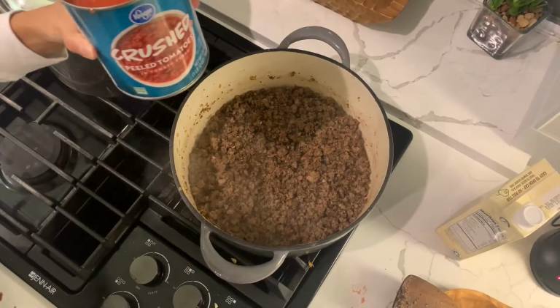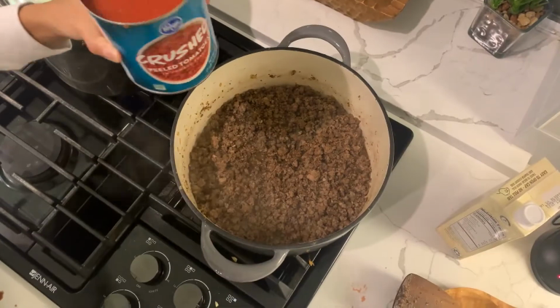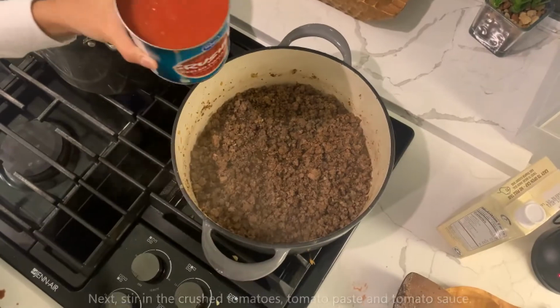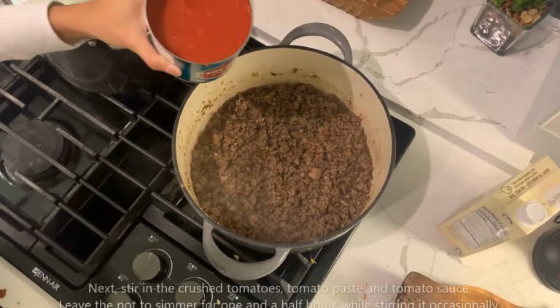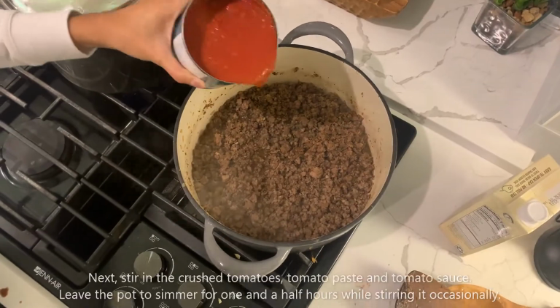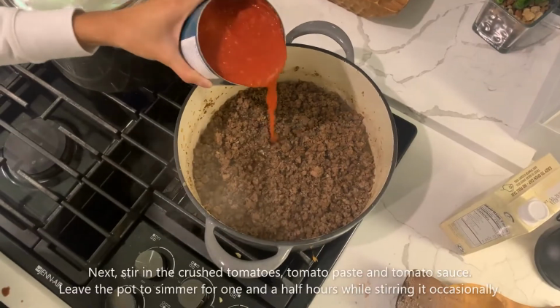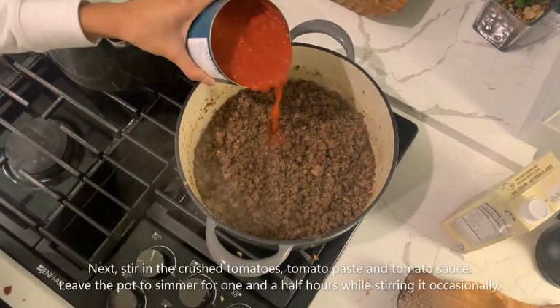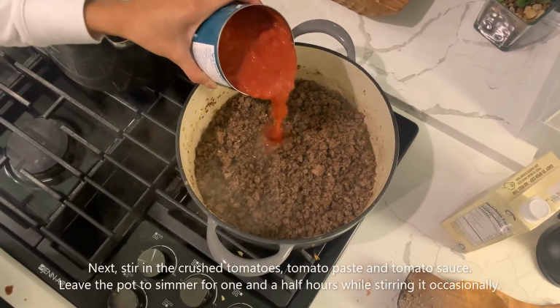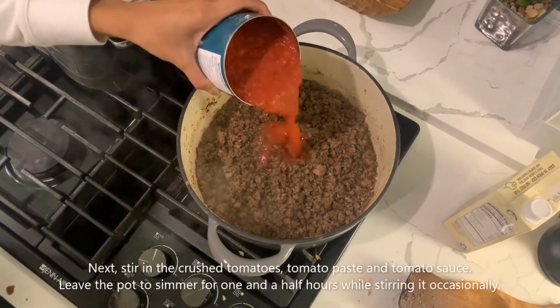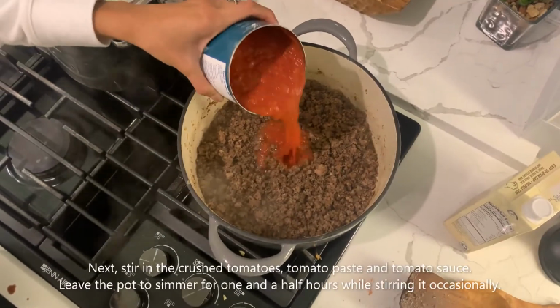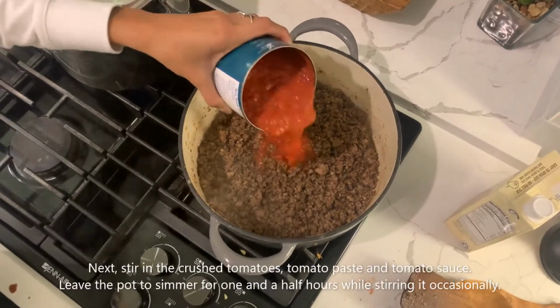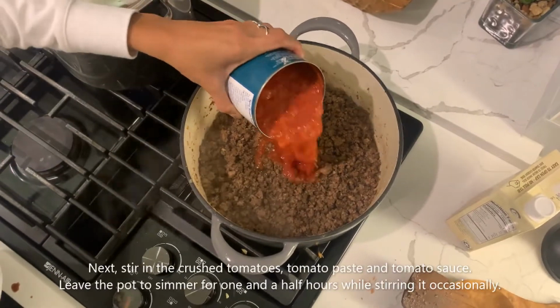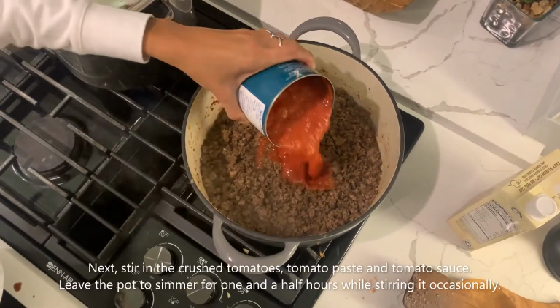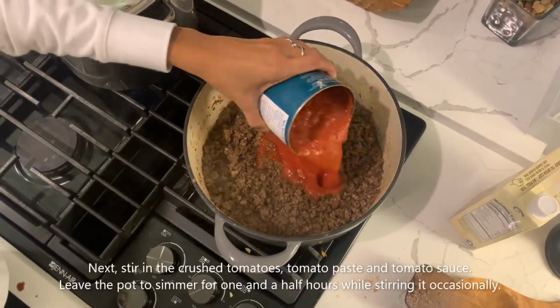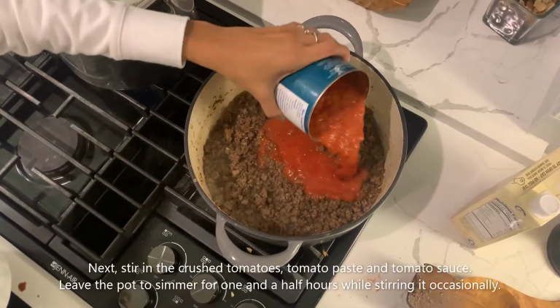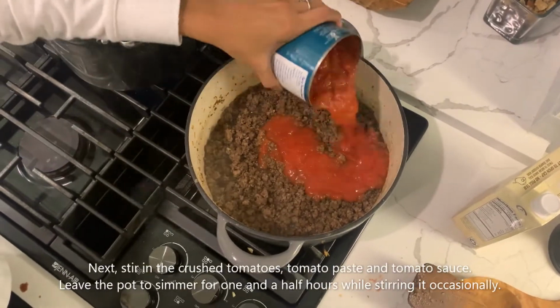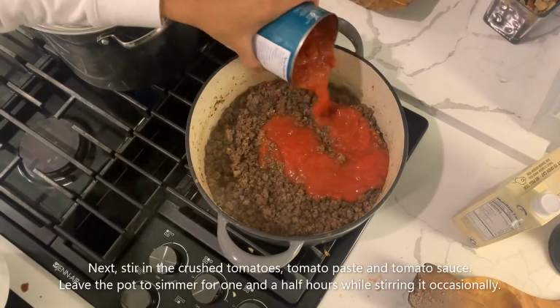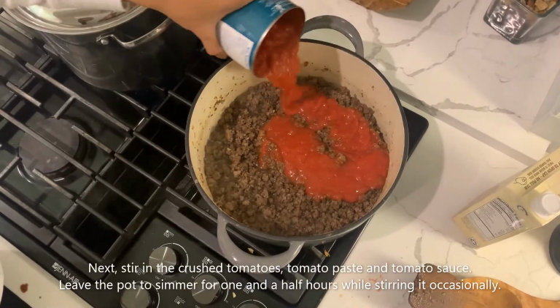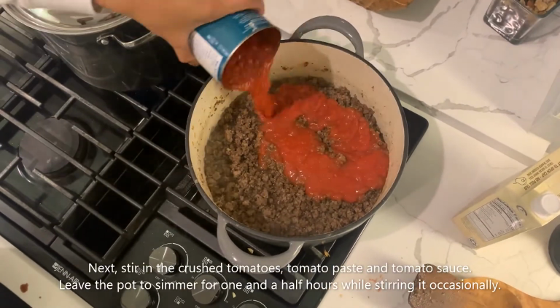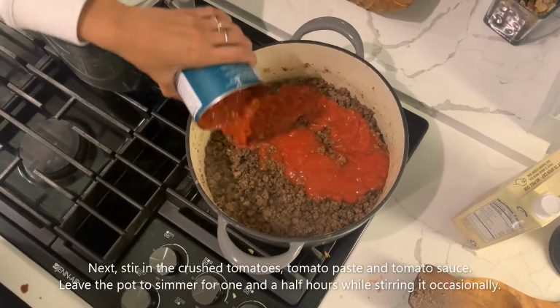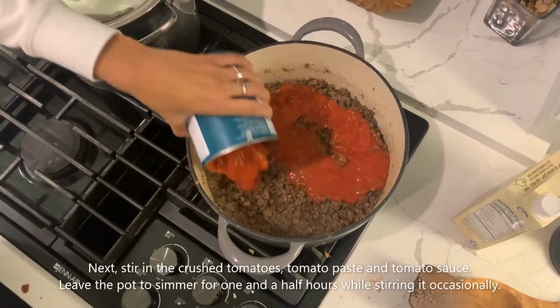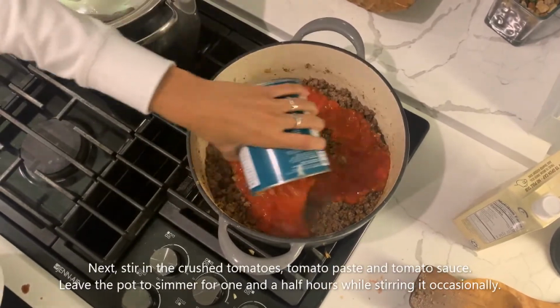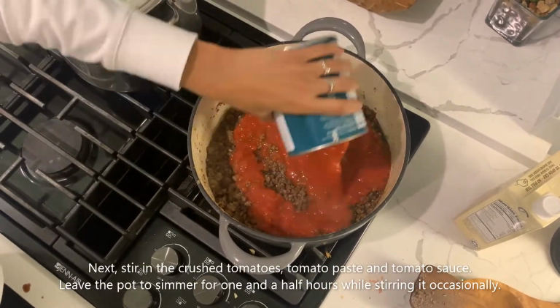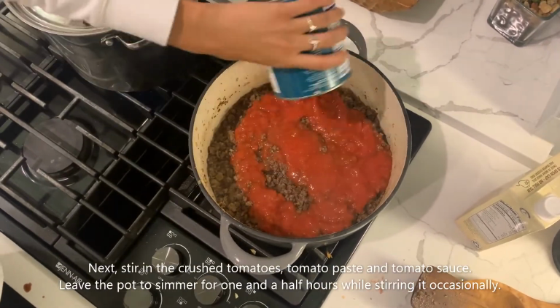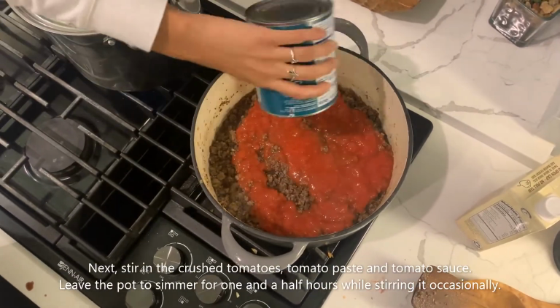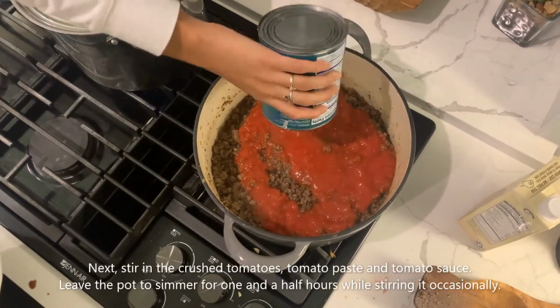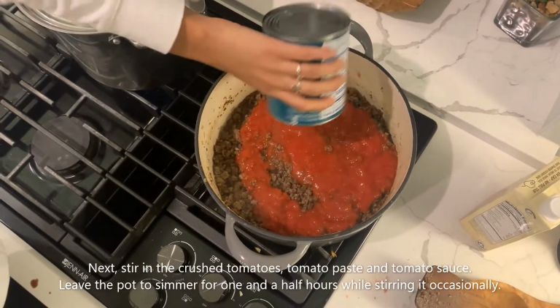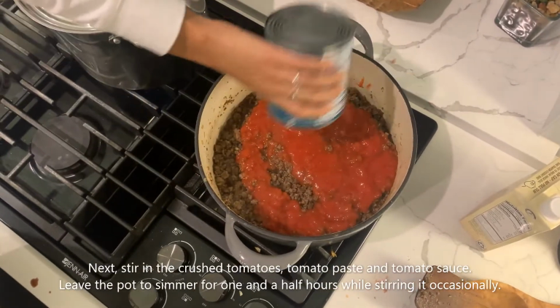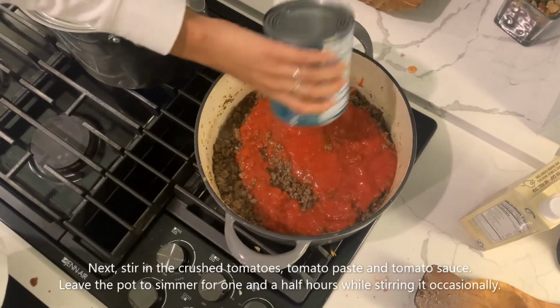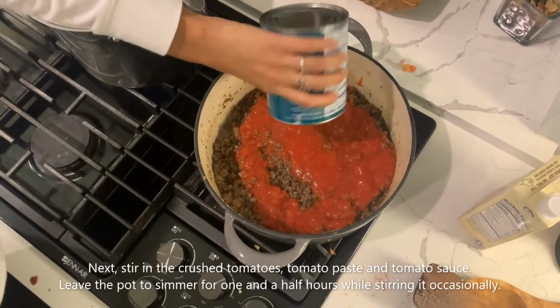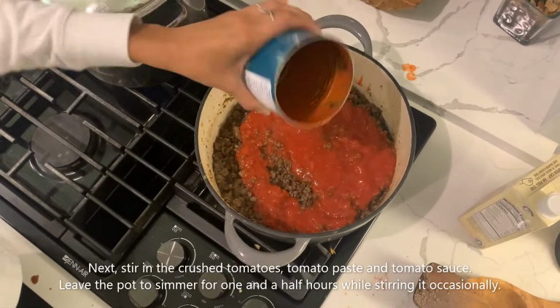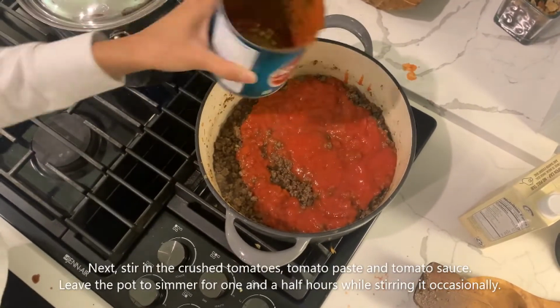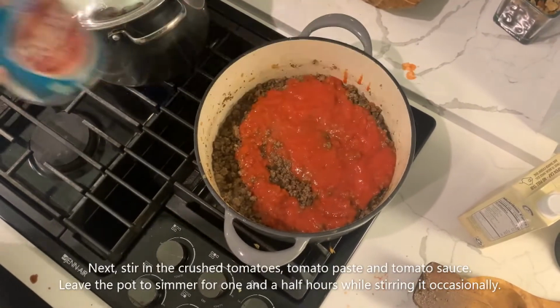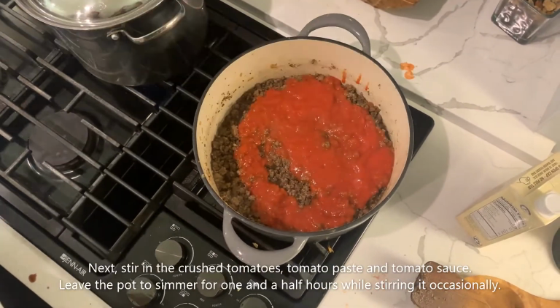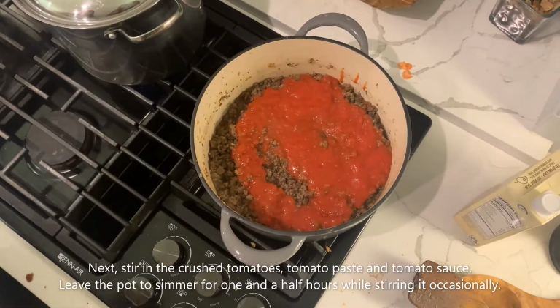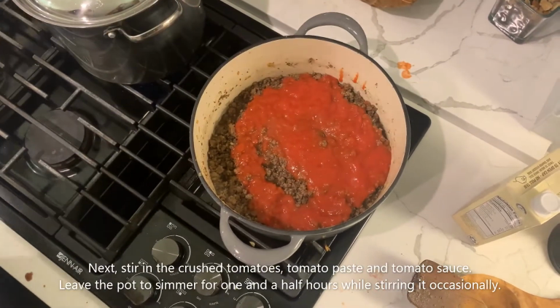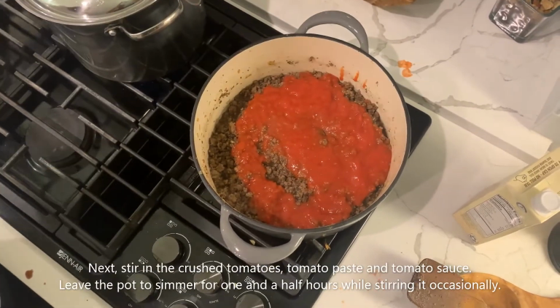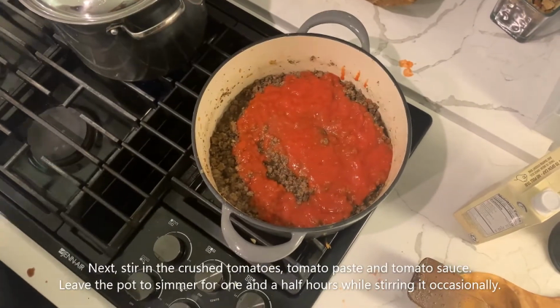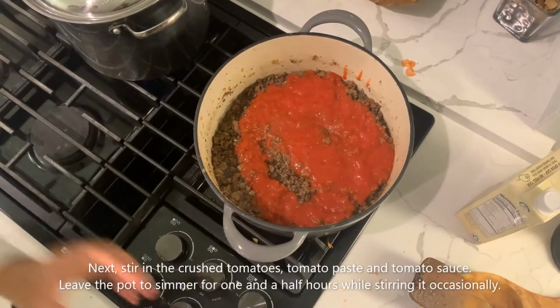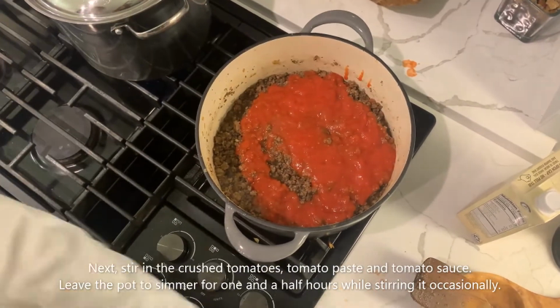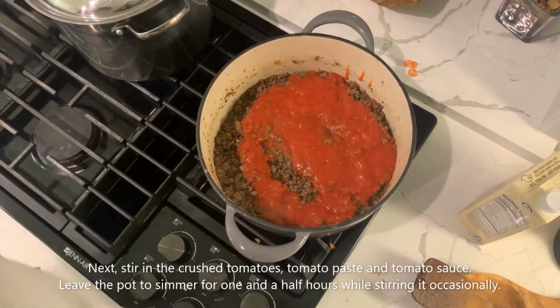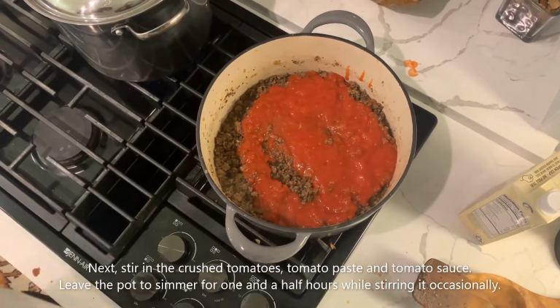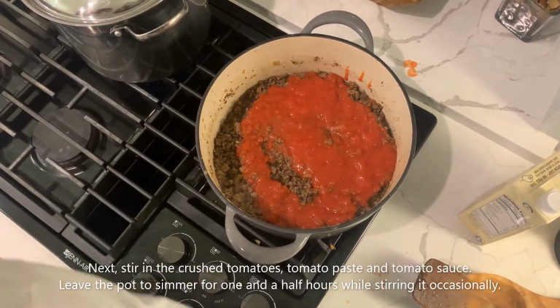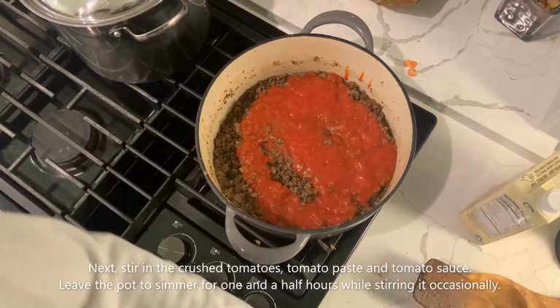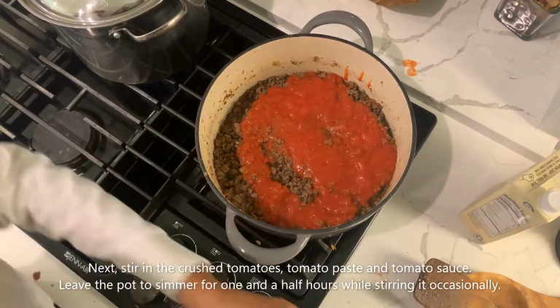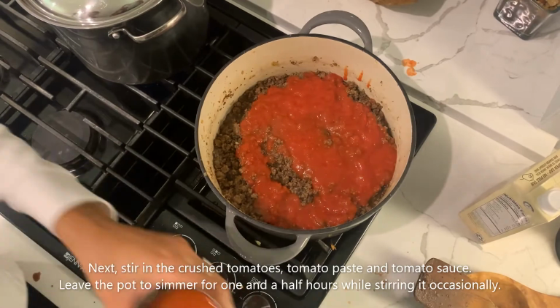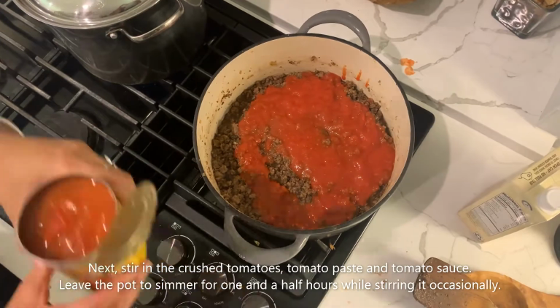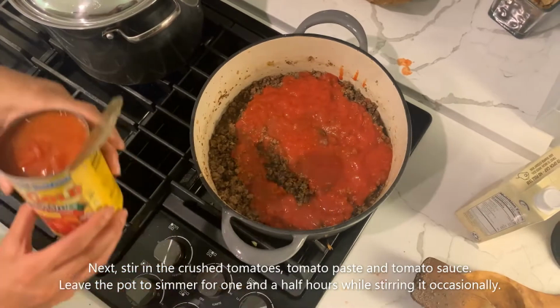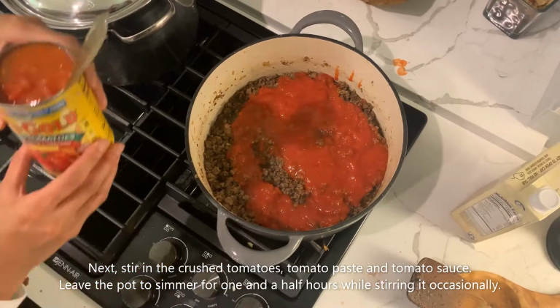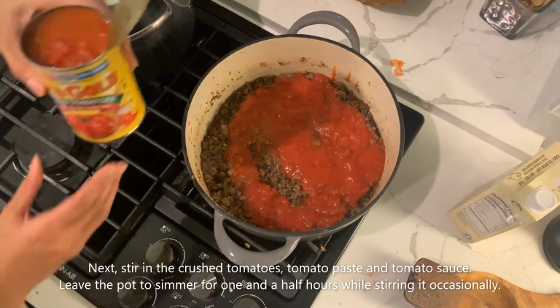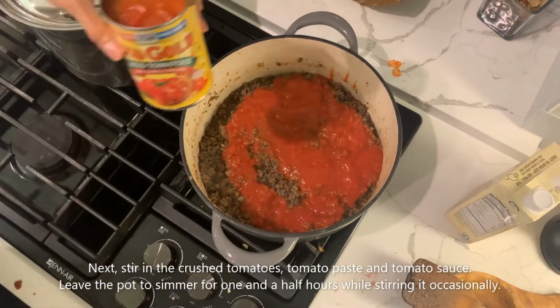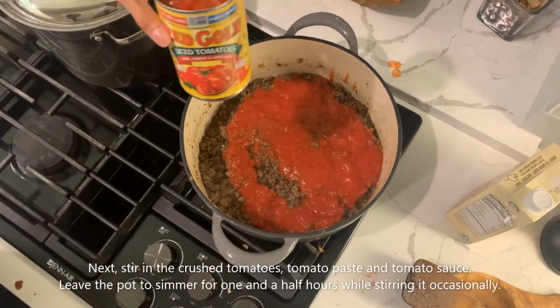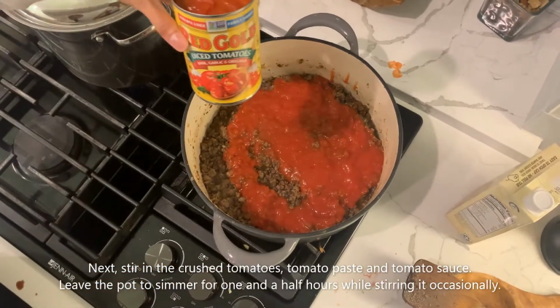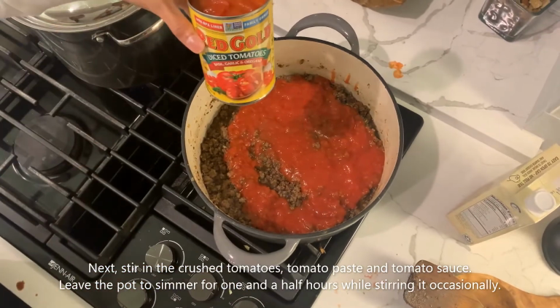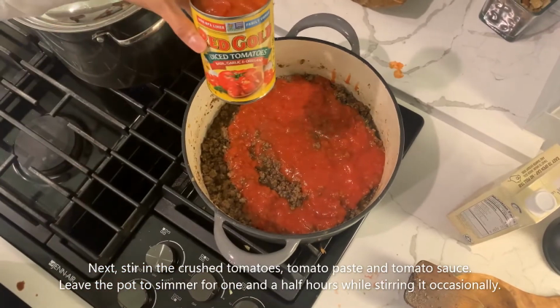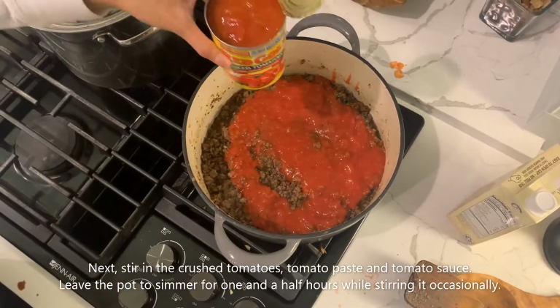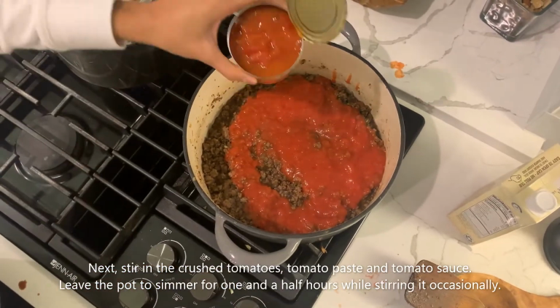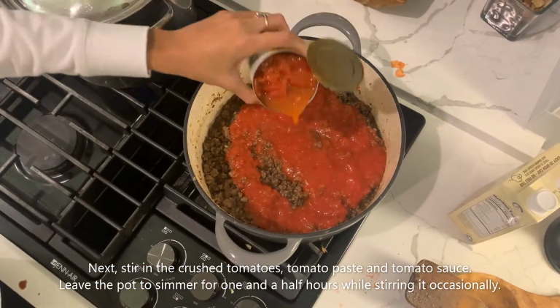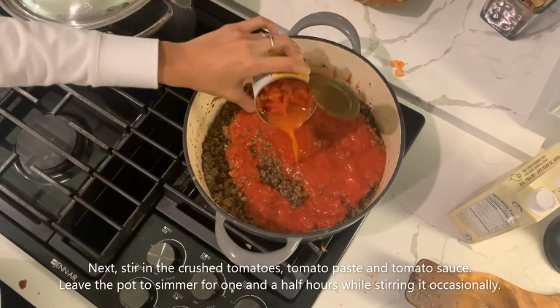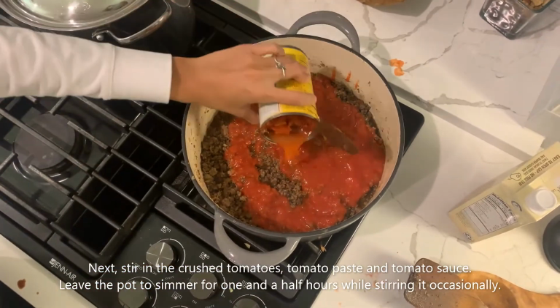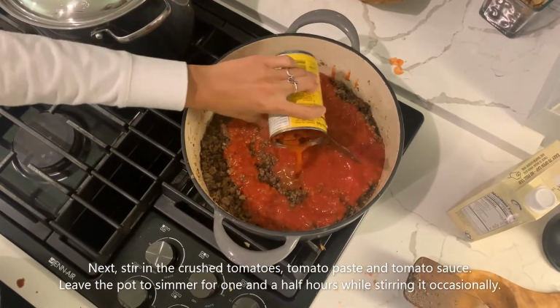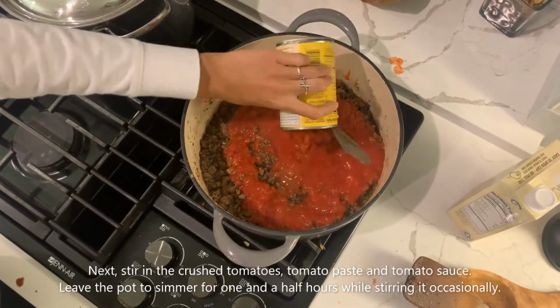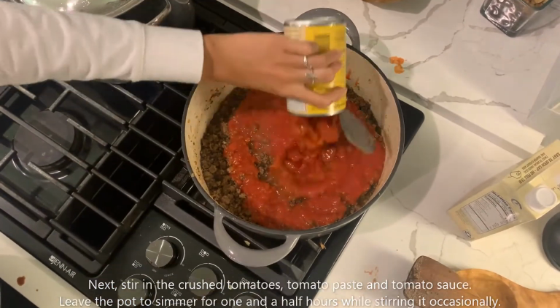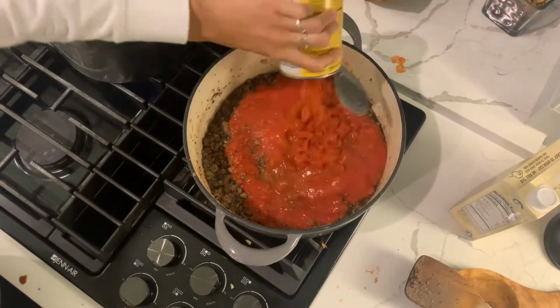Next, stir in the crushed tomatoes, tomato paste, and tomato sauce. Leave the pot to simmer for one and a half hours while stirring it occasionally.